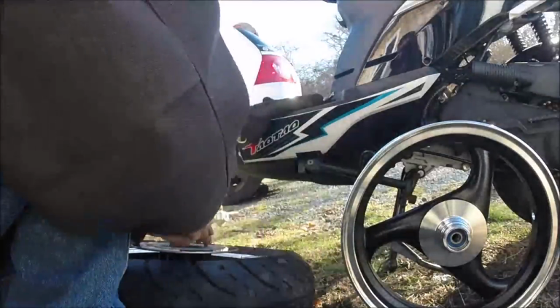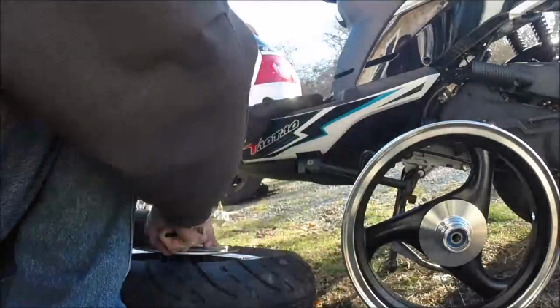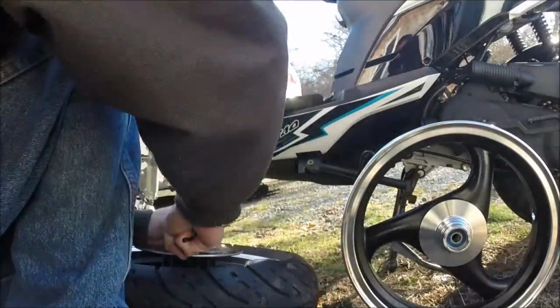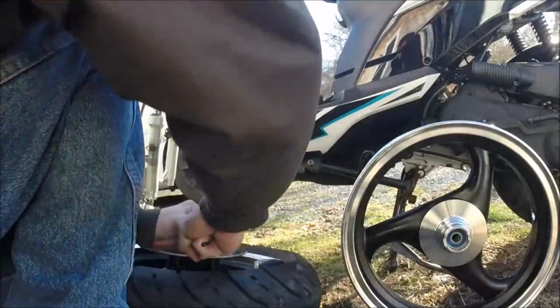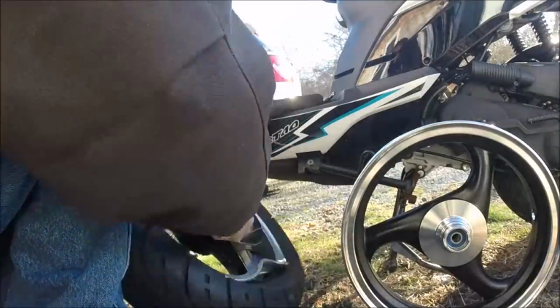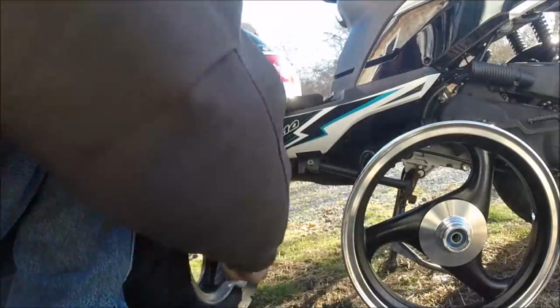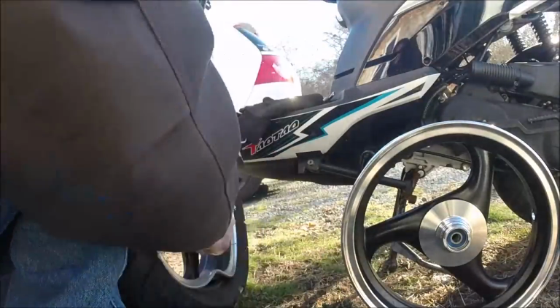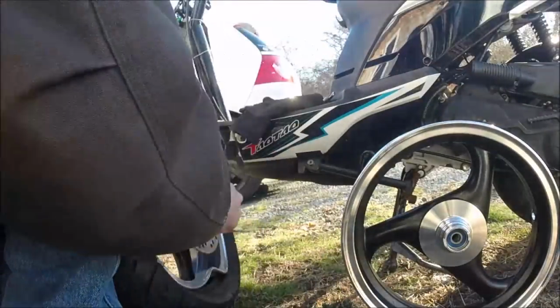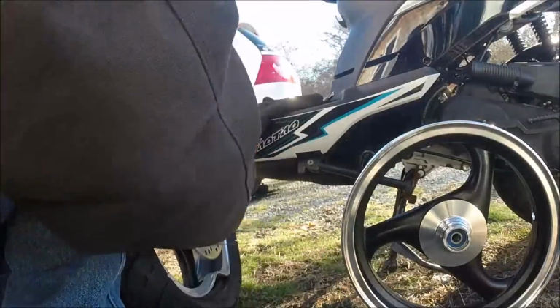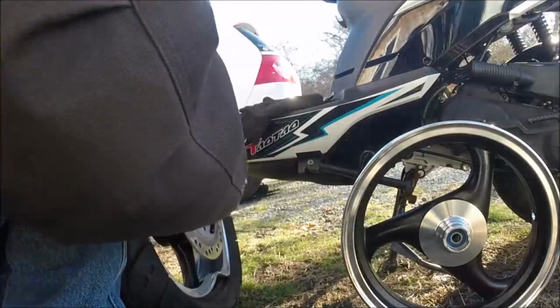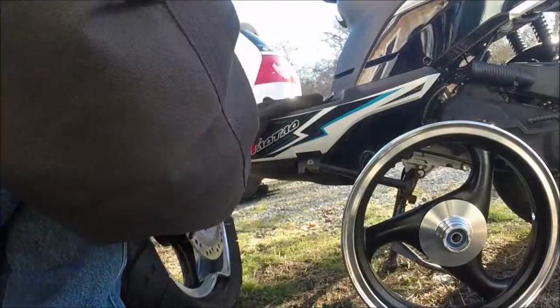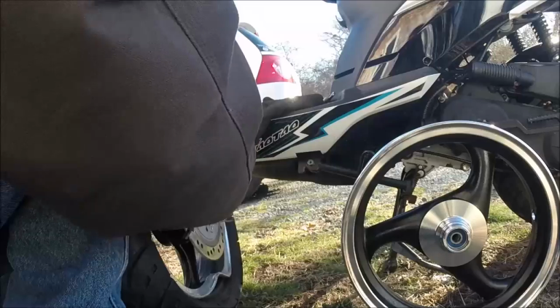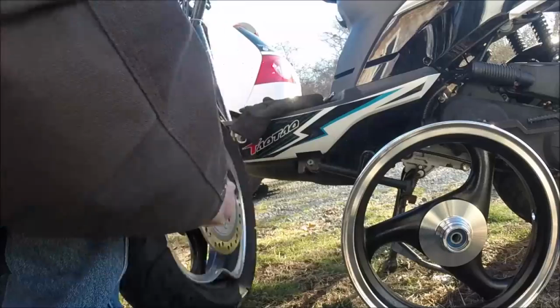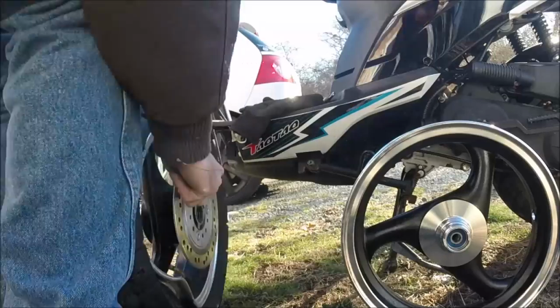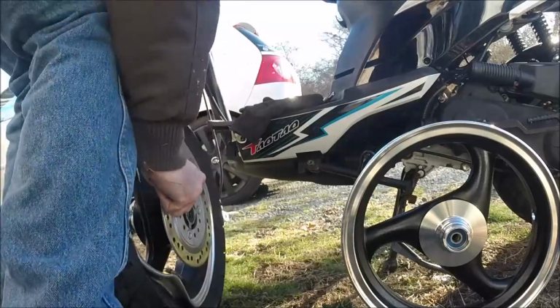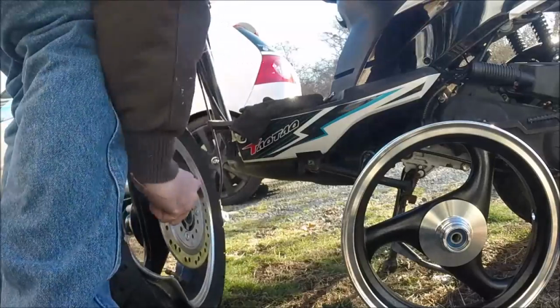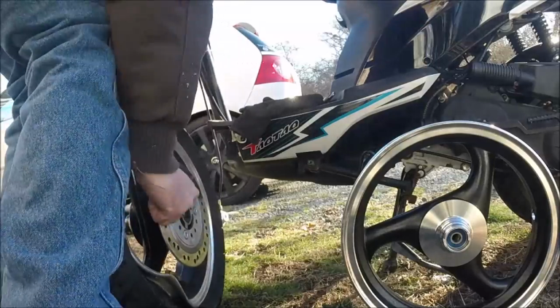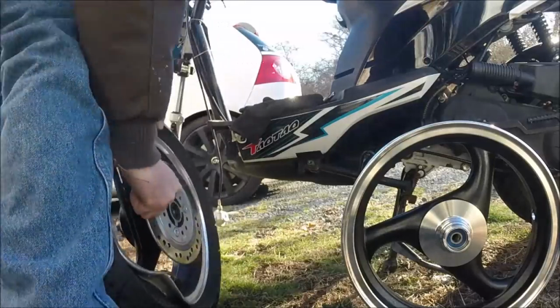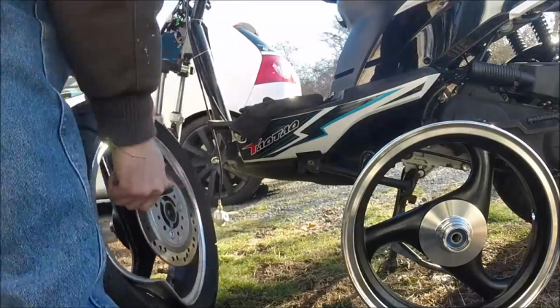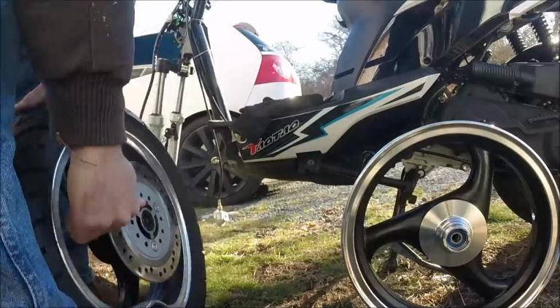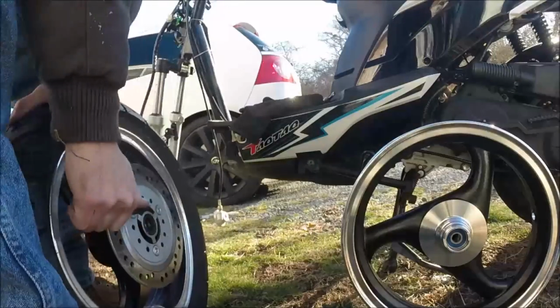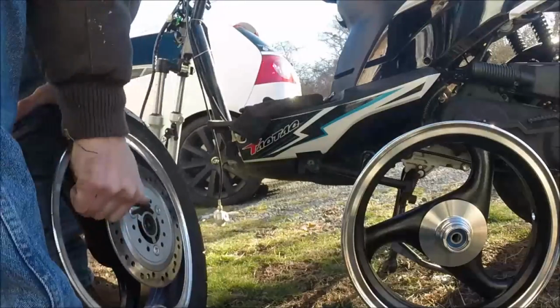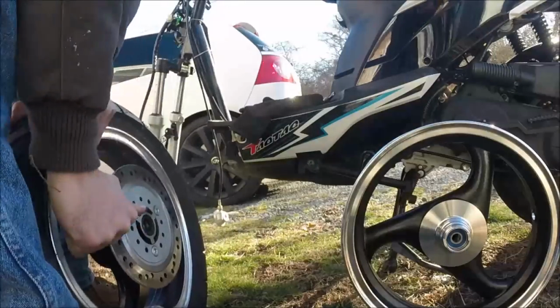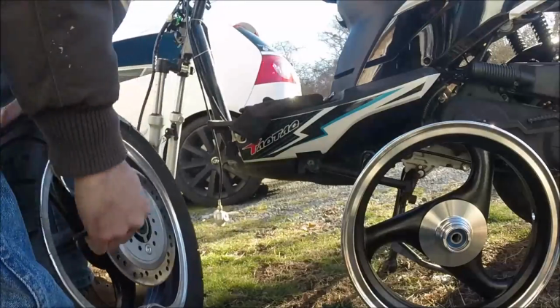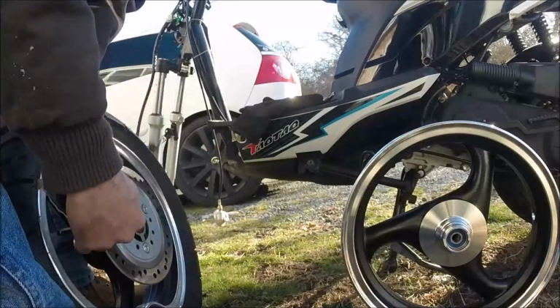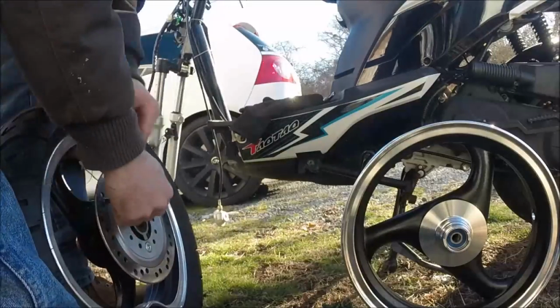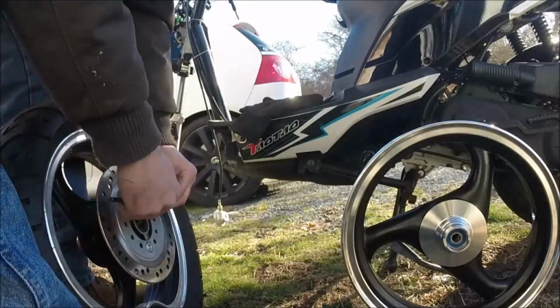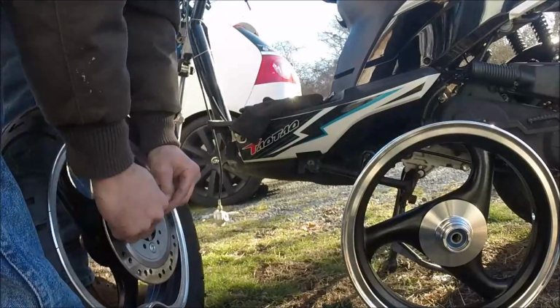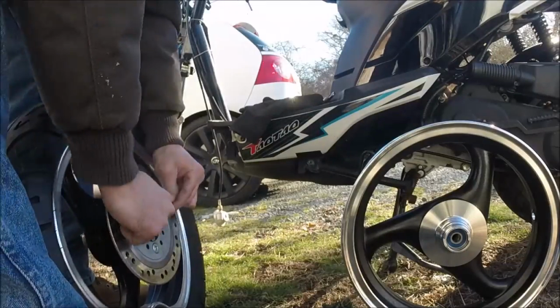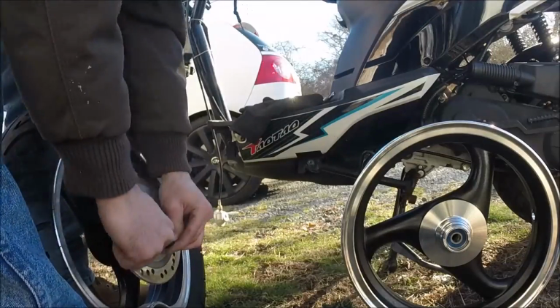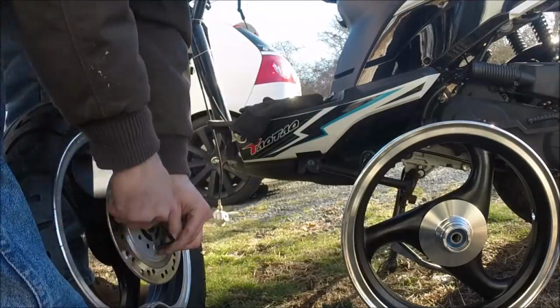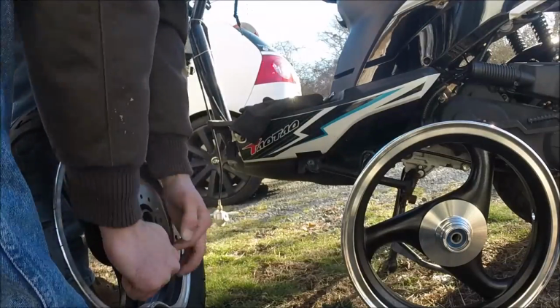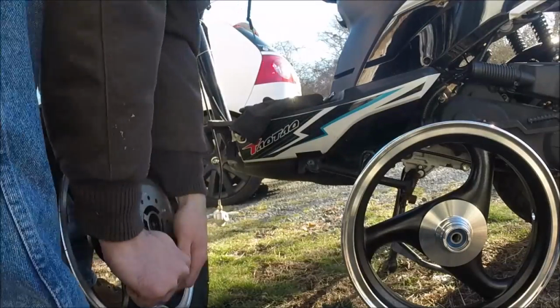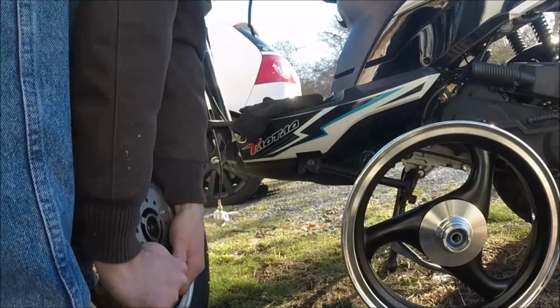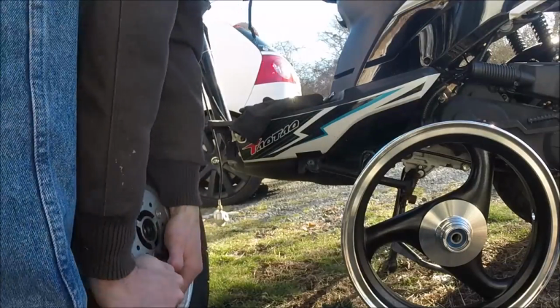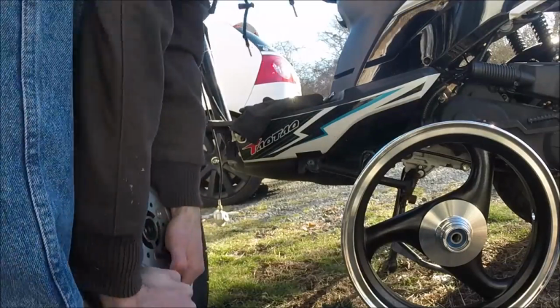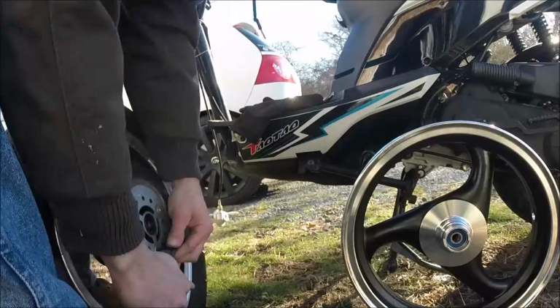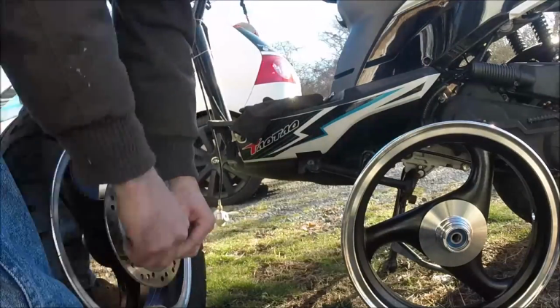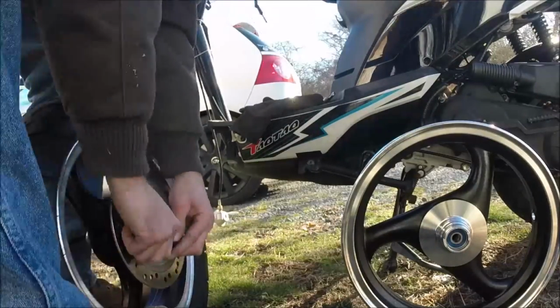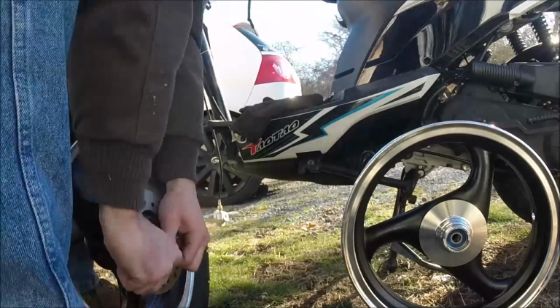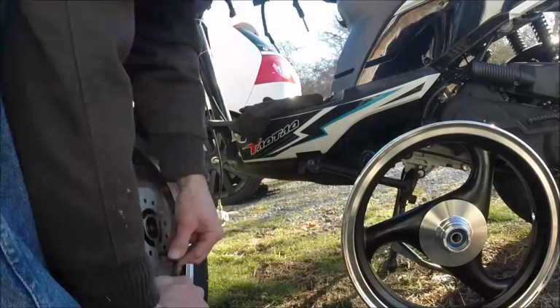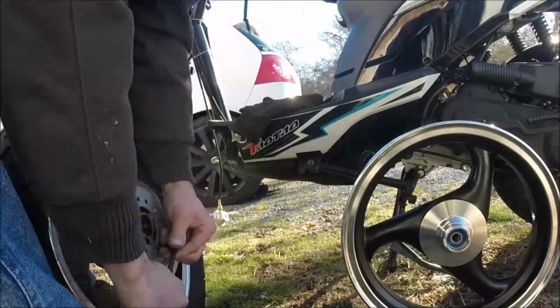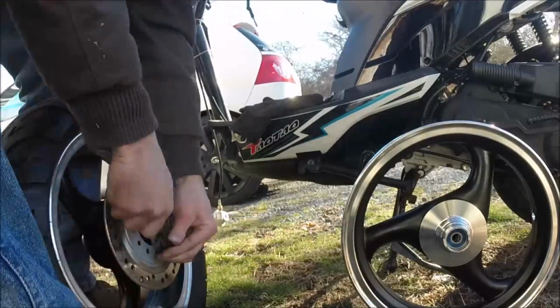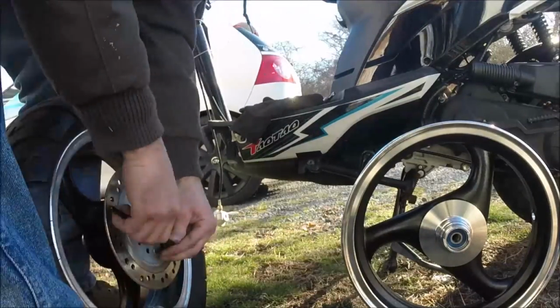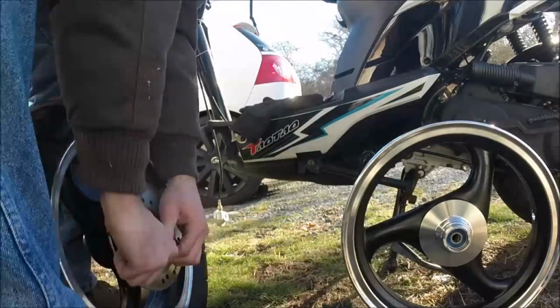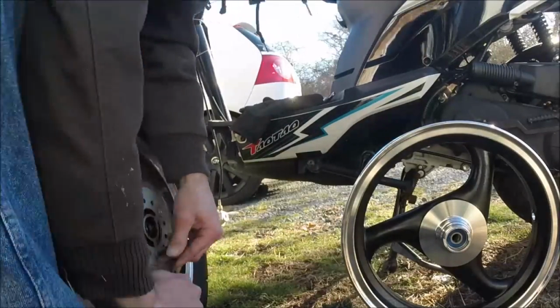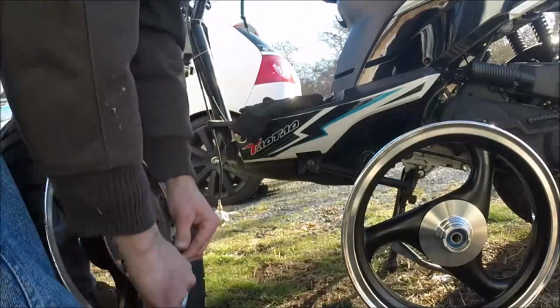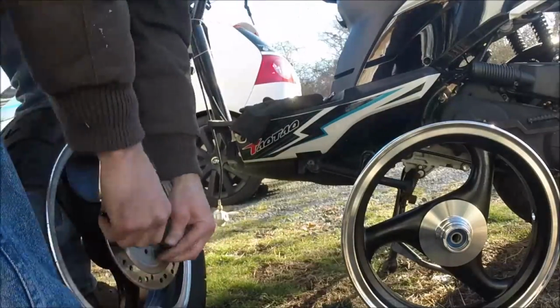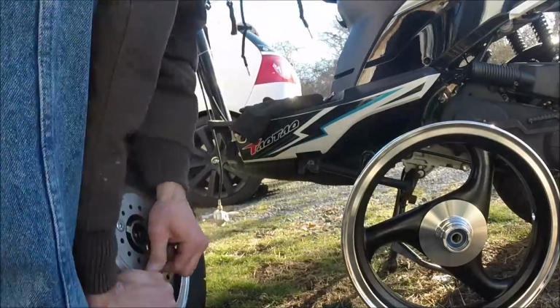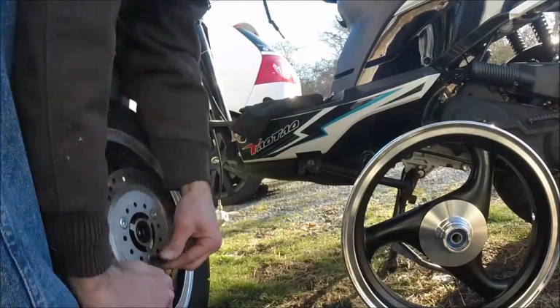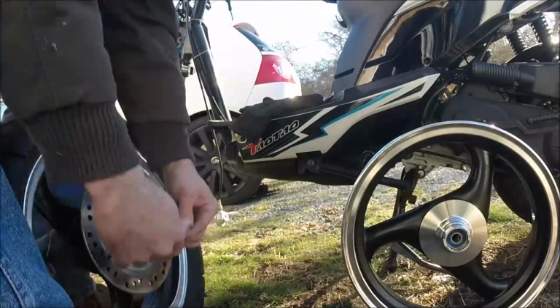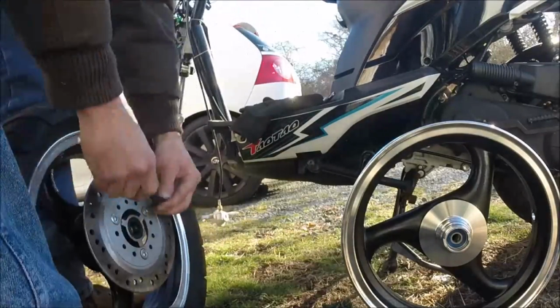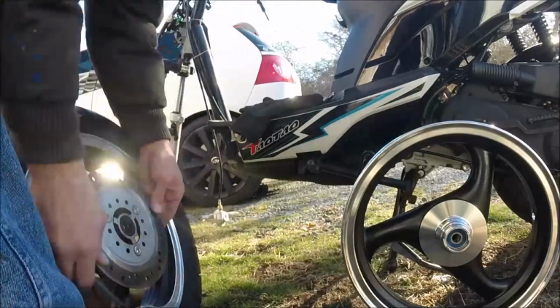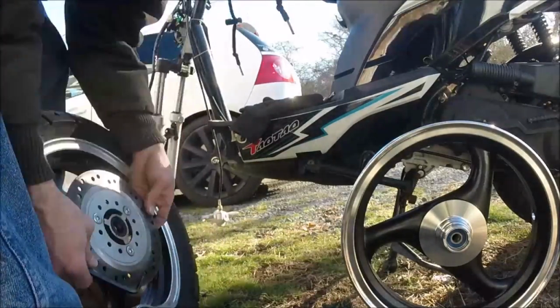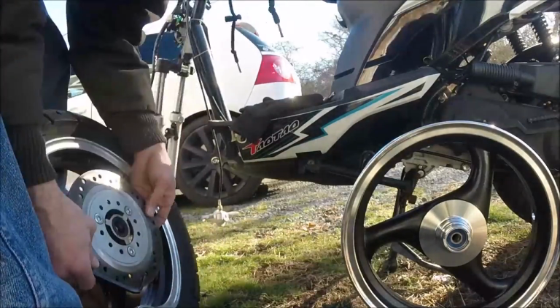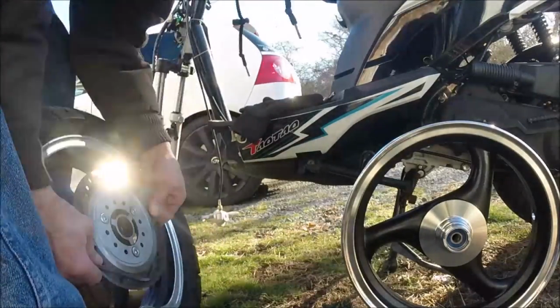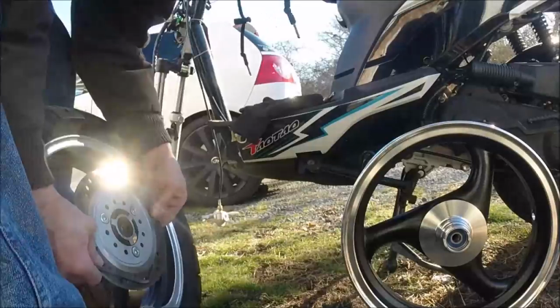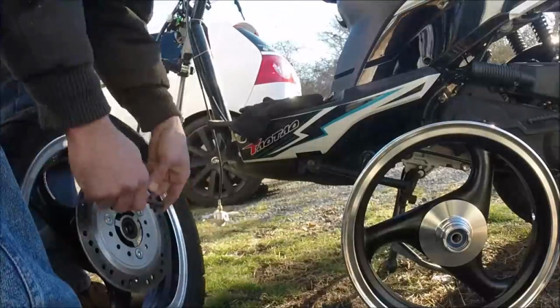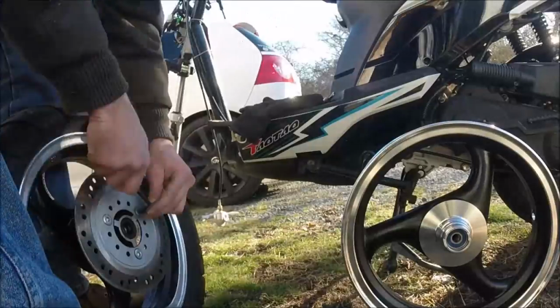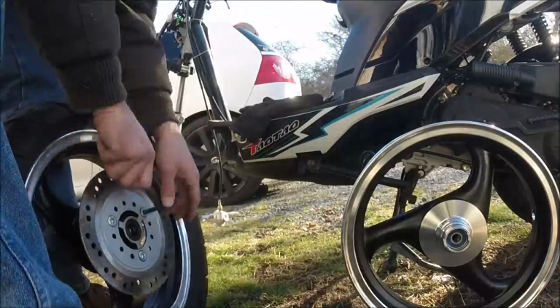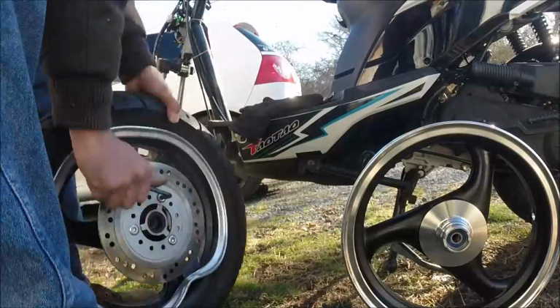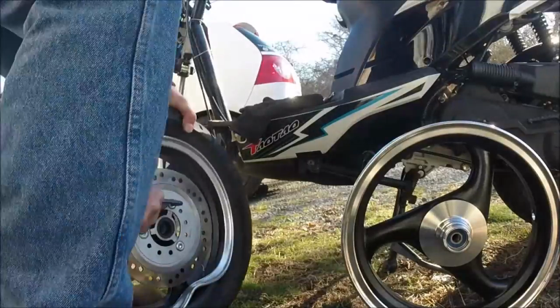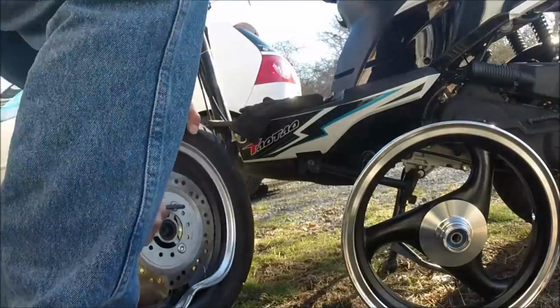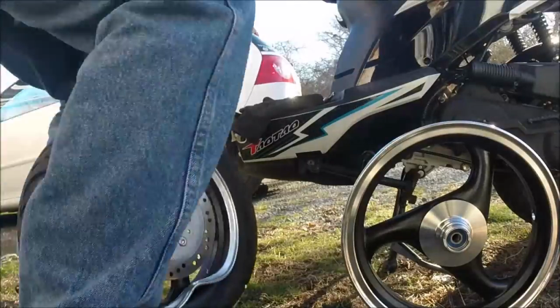Now I had to take the brake disc off of the old rim and put it on the new one. And this was pretty tough — tougher than I thought.